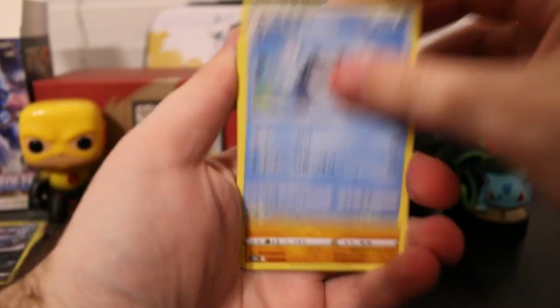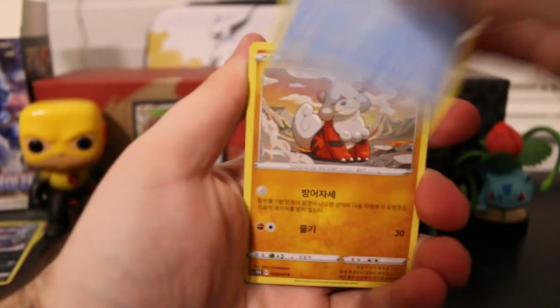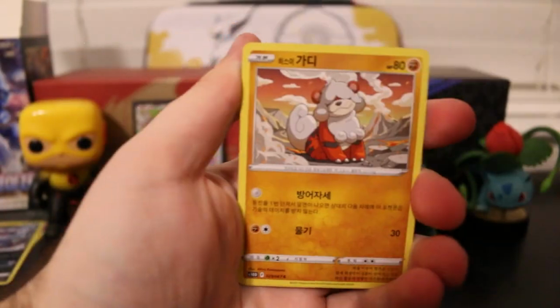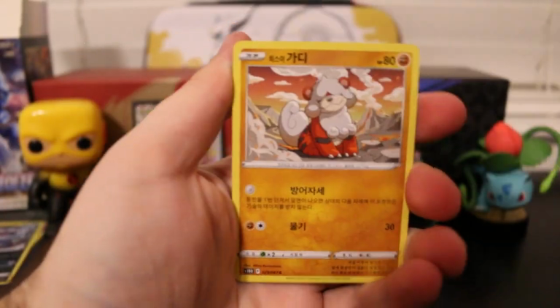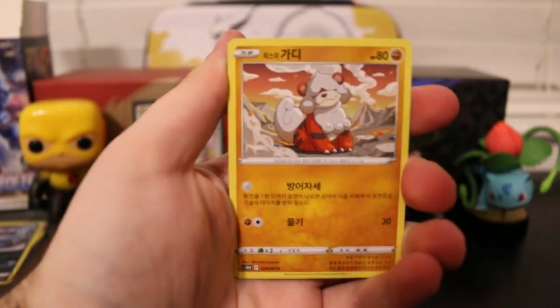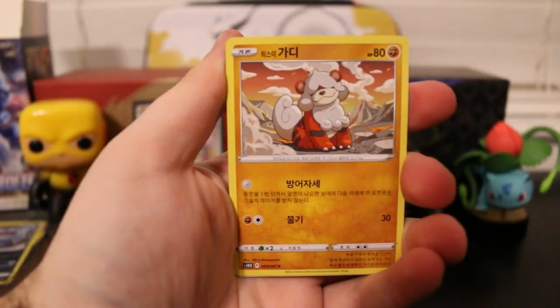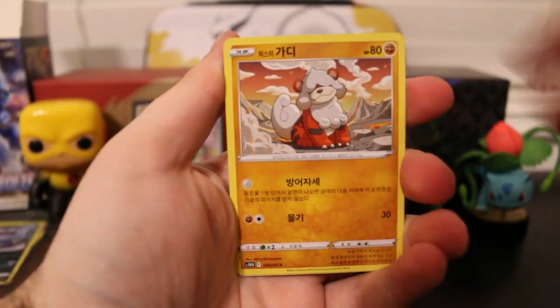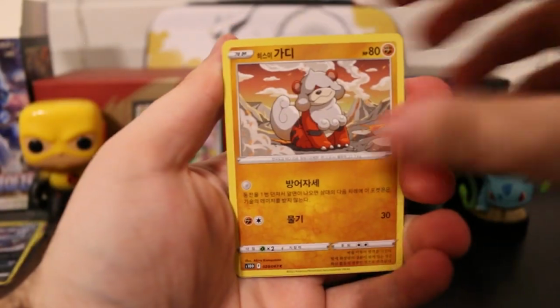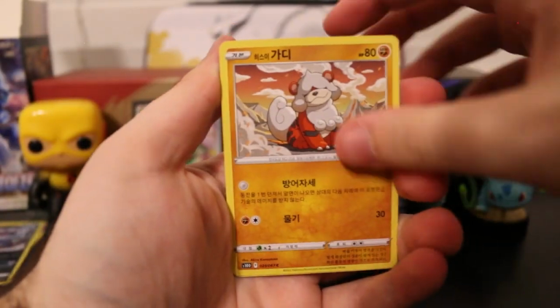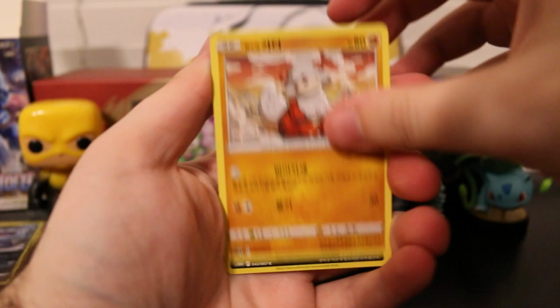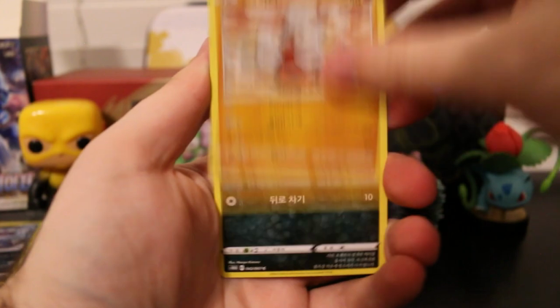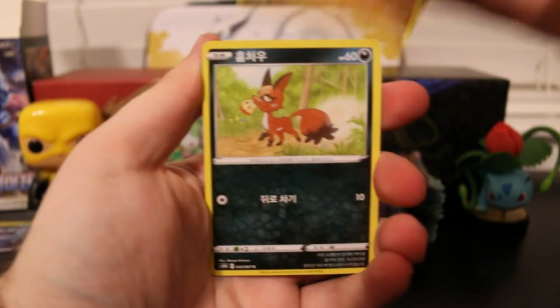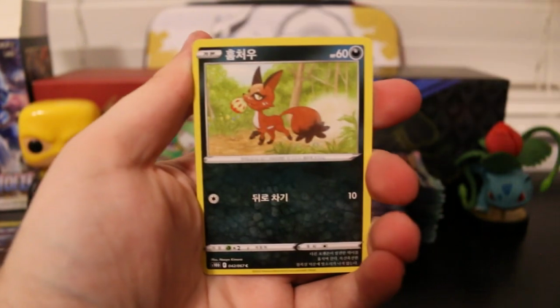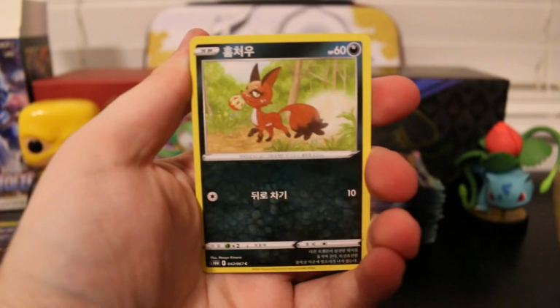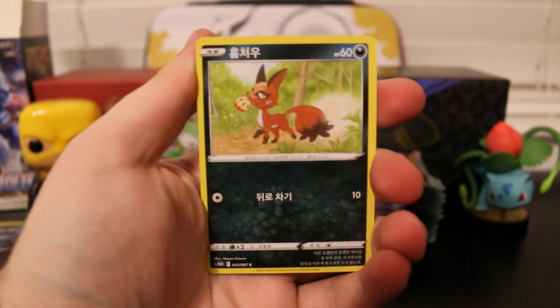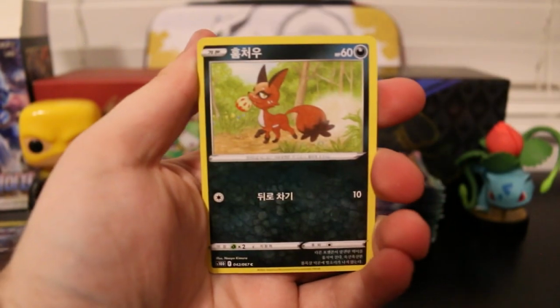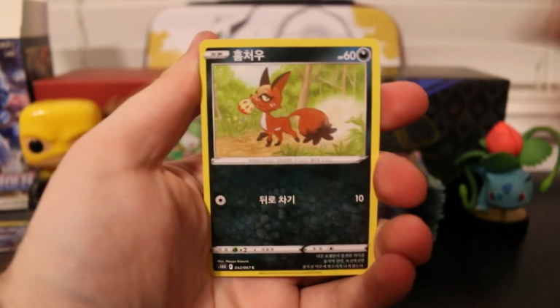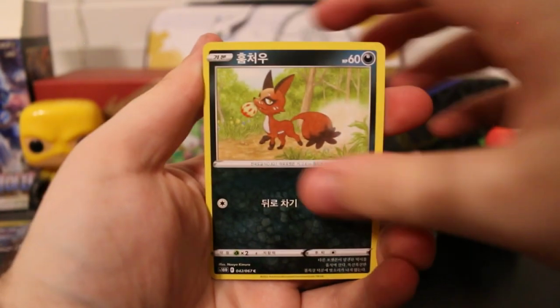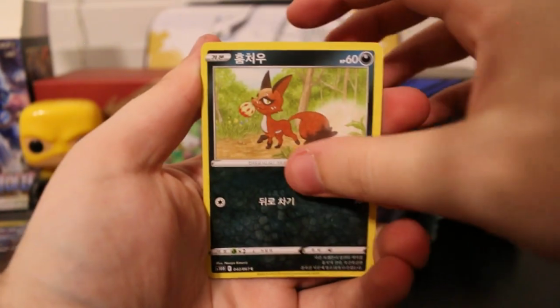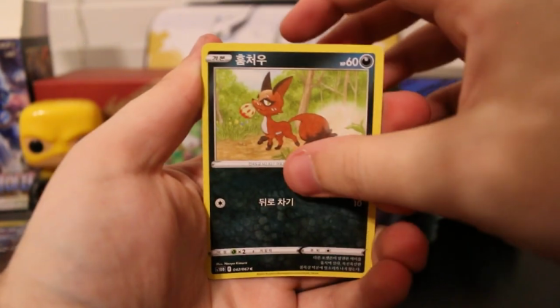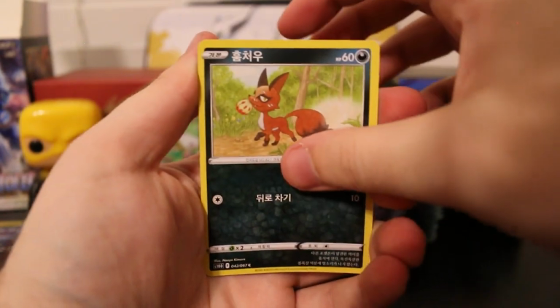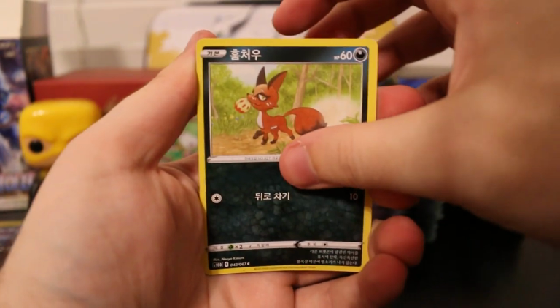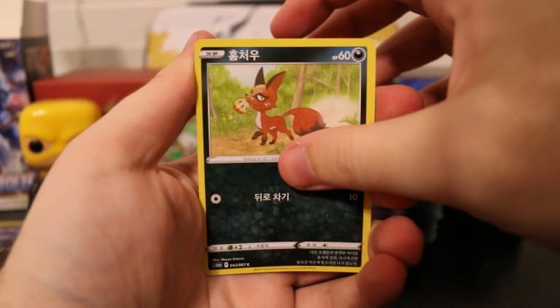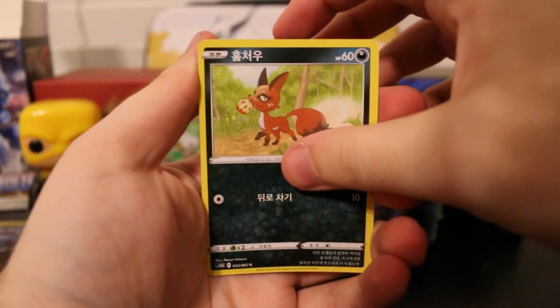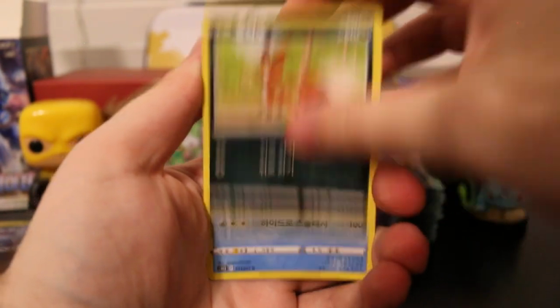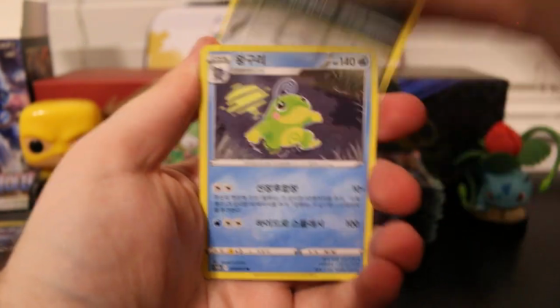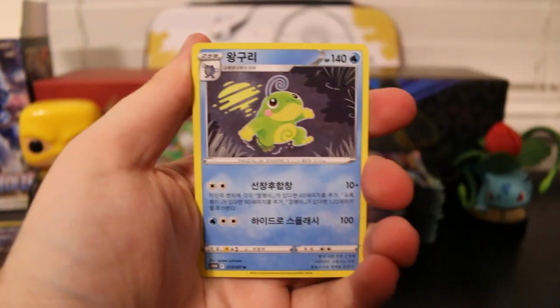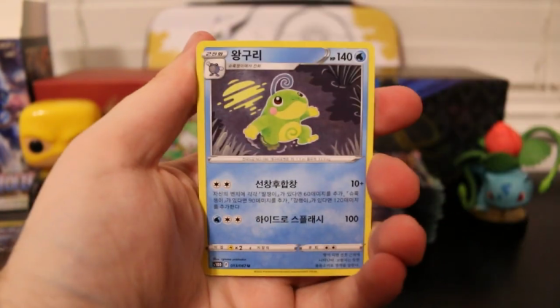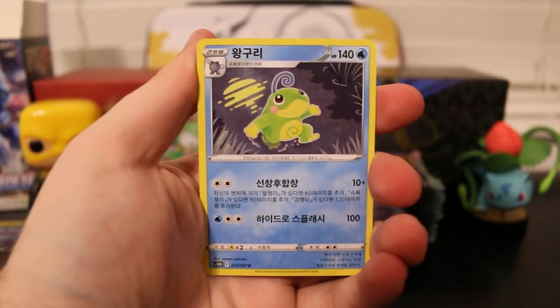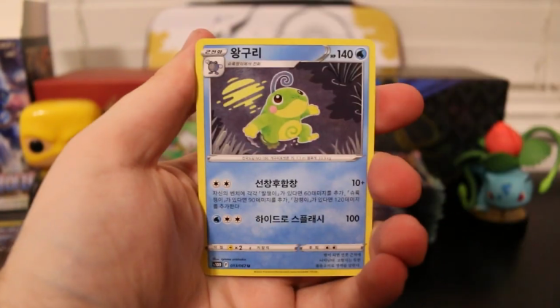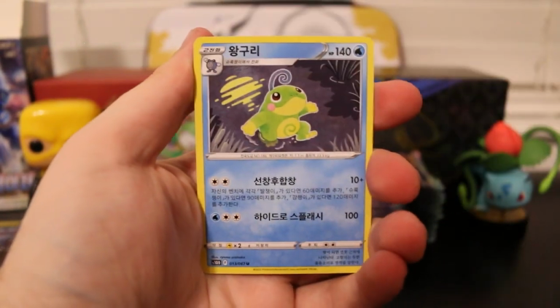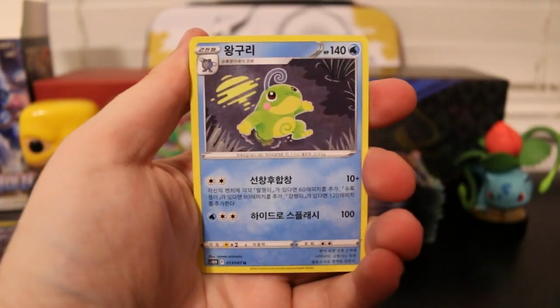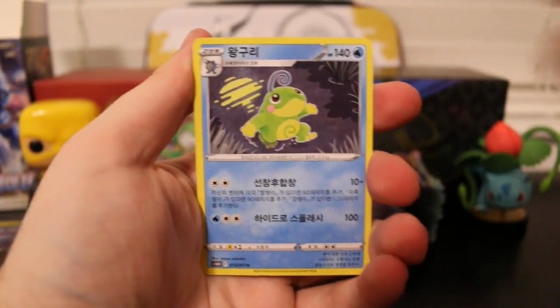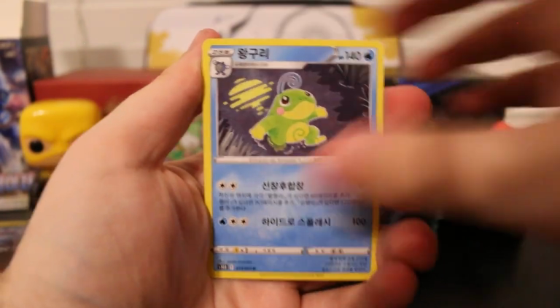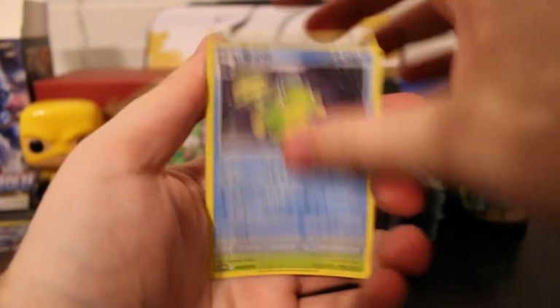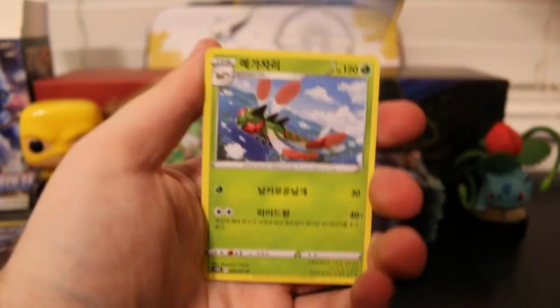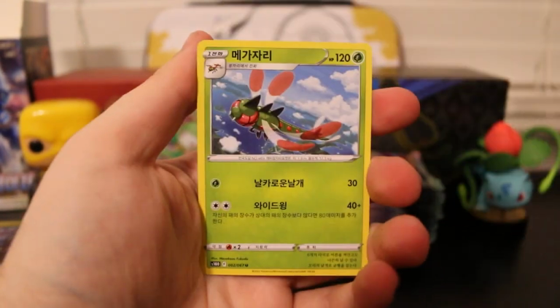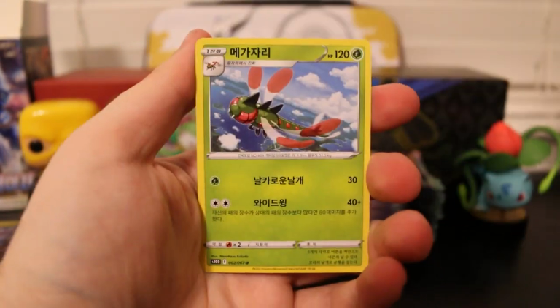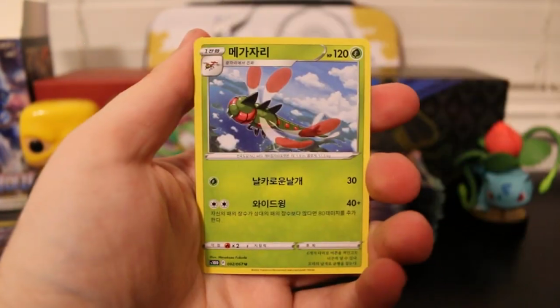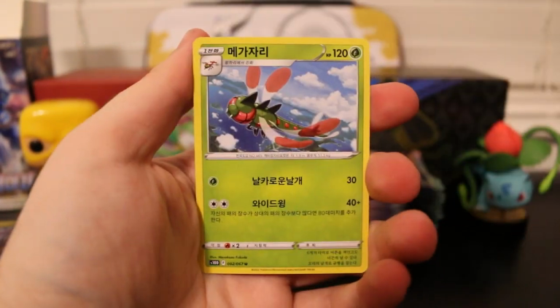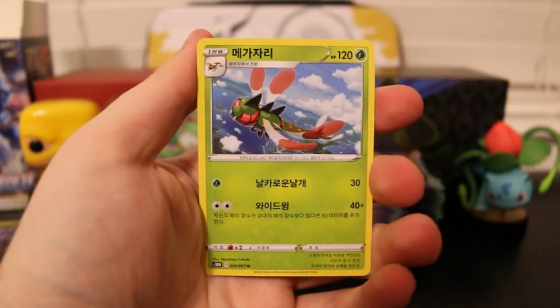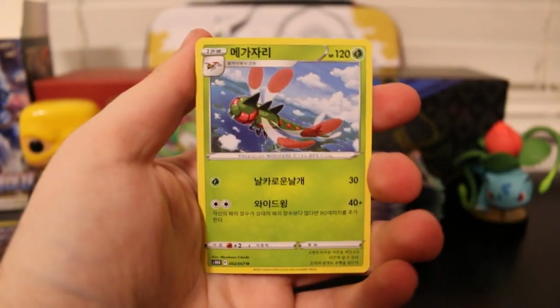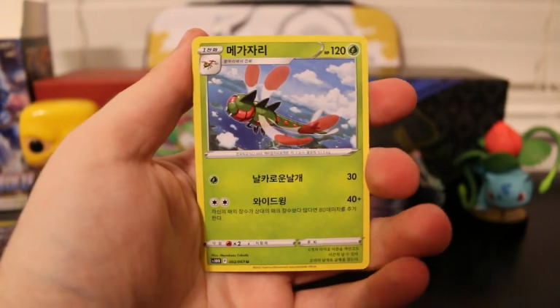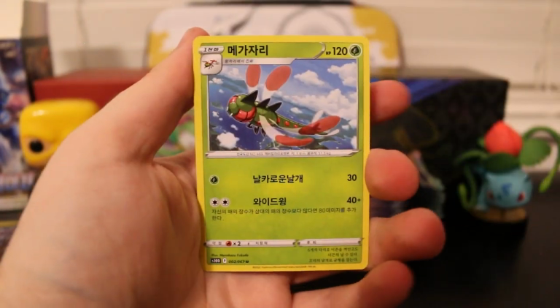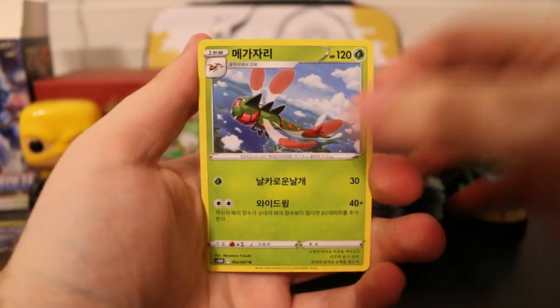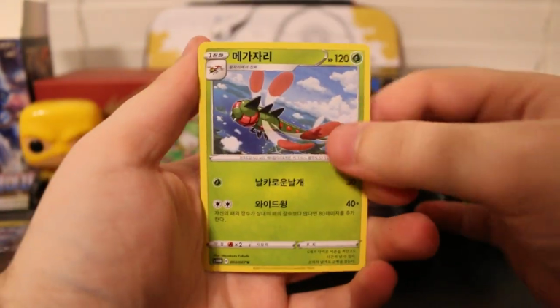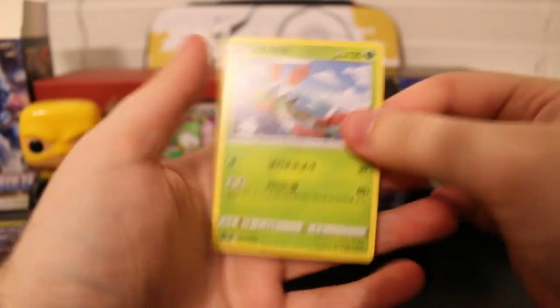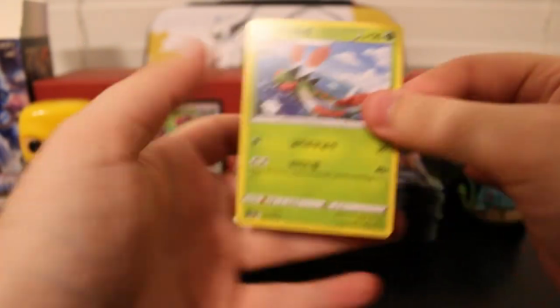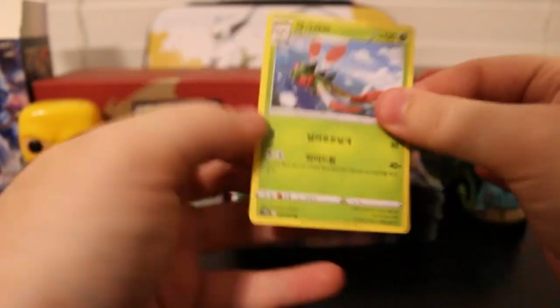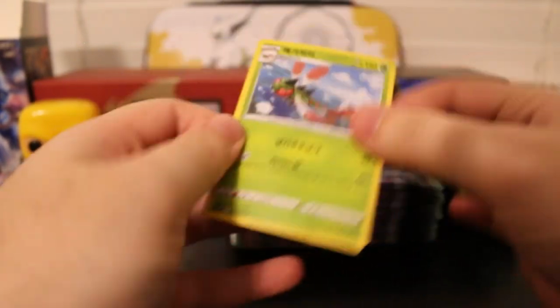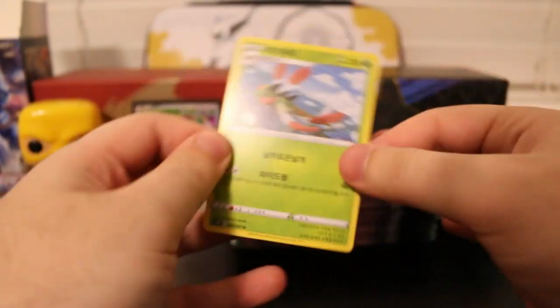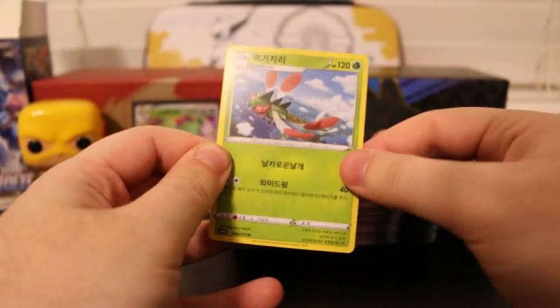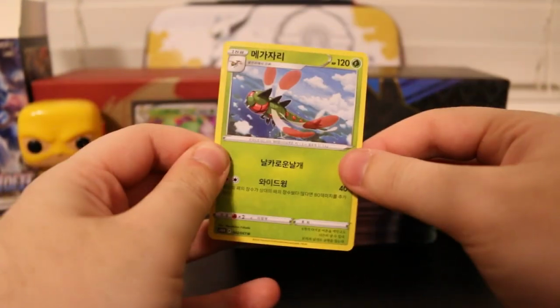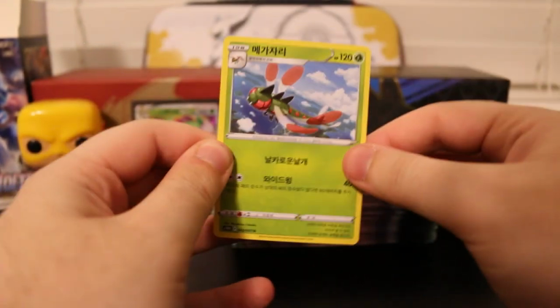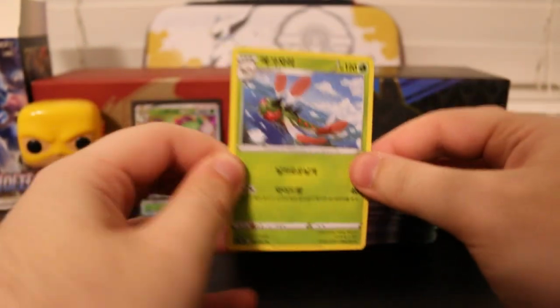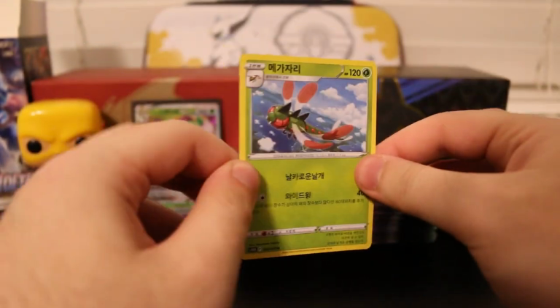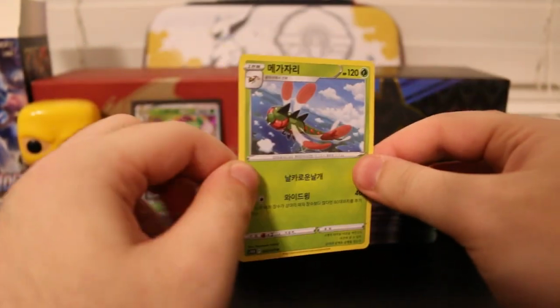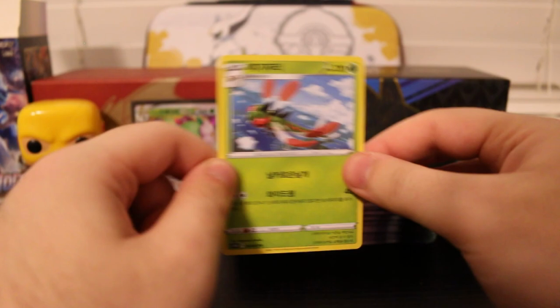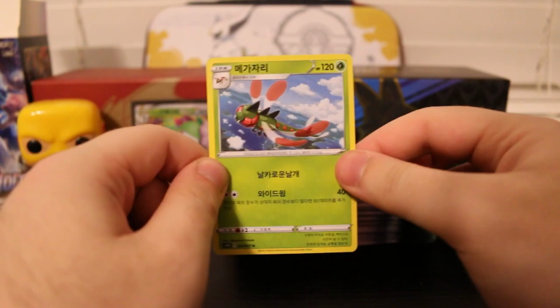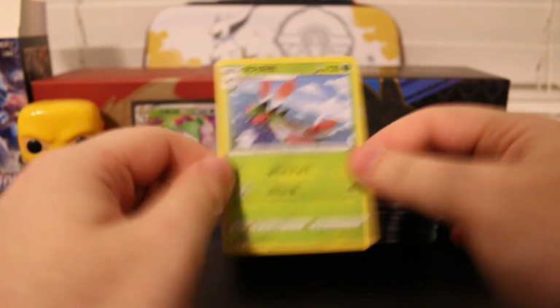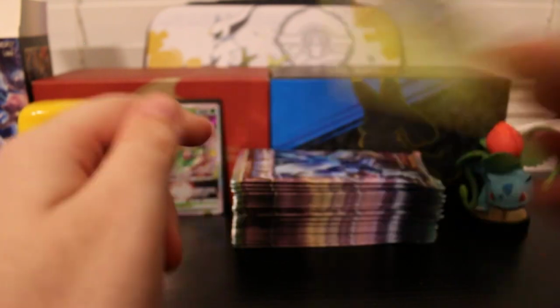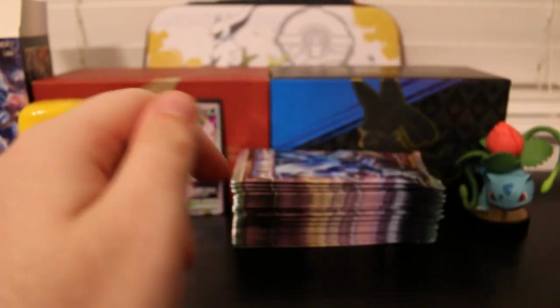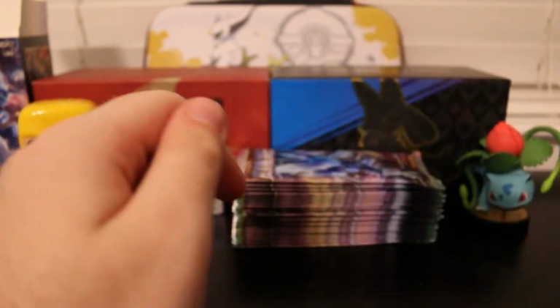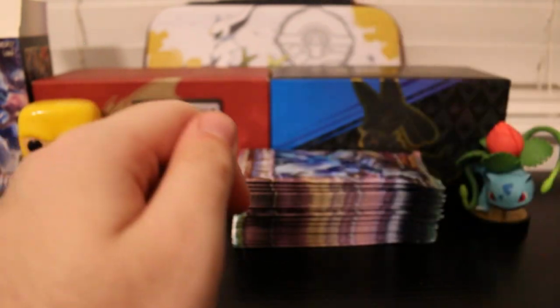We got Poliwhirl, Hisuian Growlithe, Nickit, Polytoad, and a Yanmega. I was wrong — no hit that time.